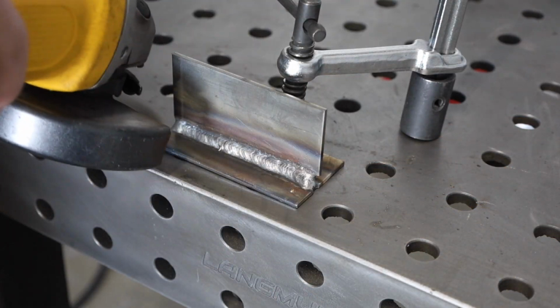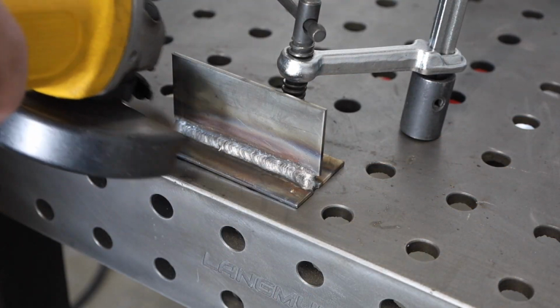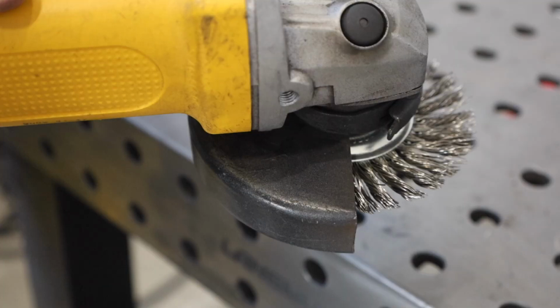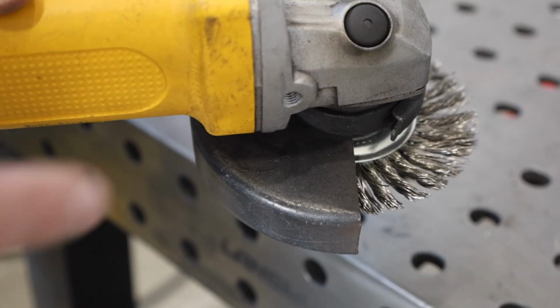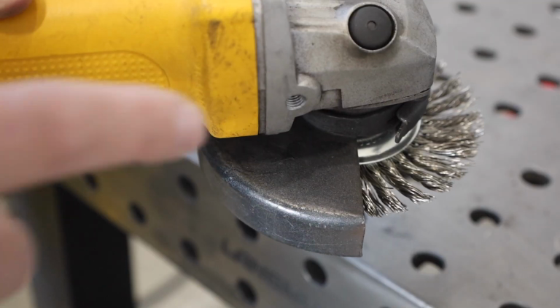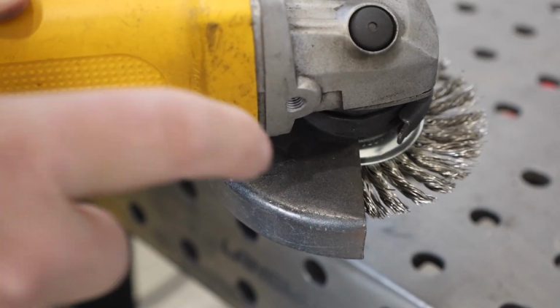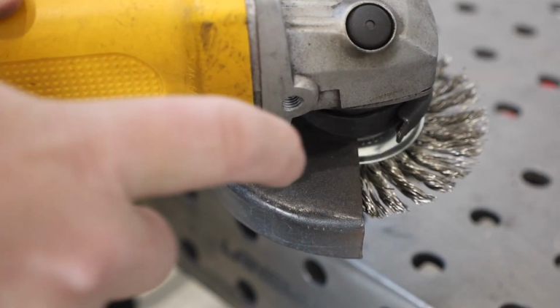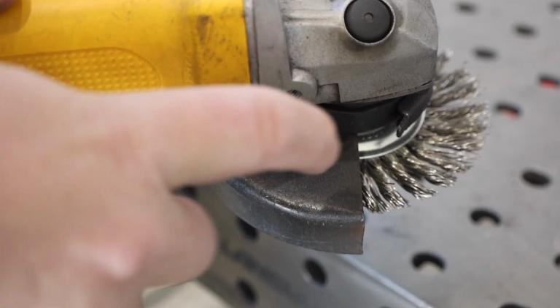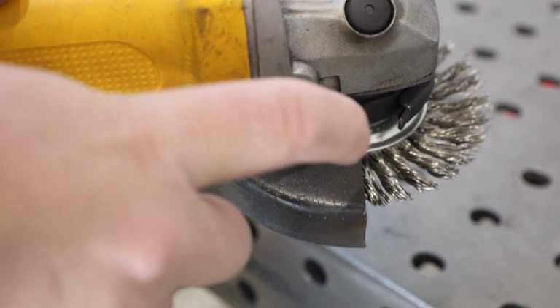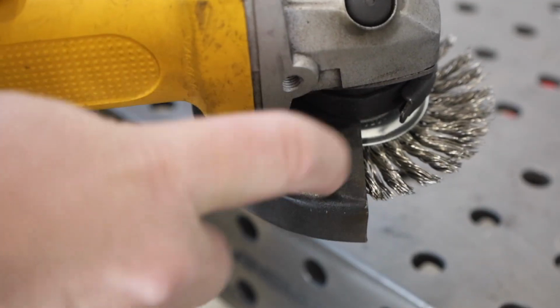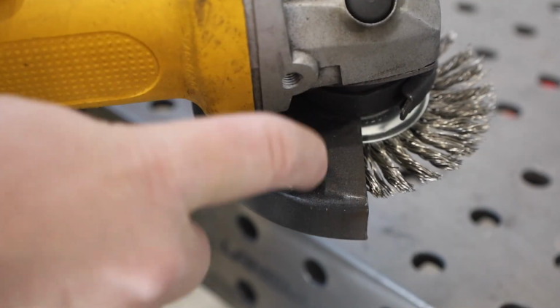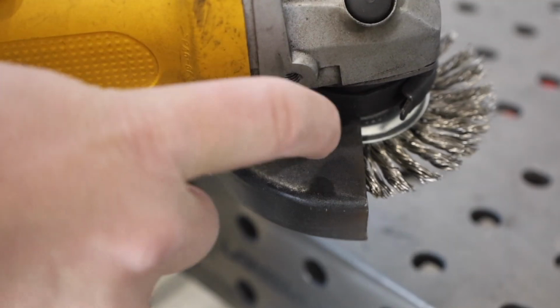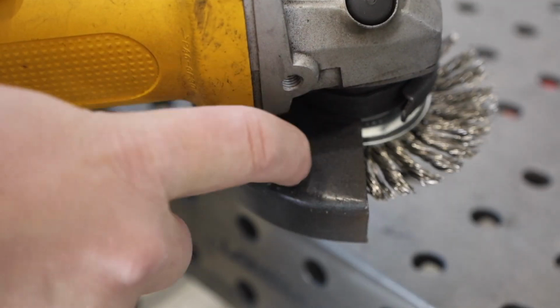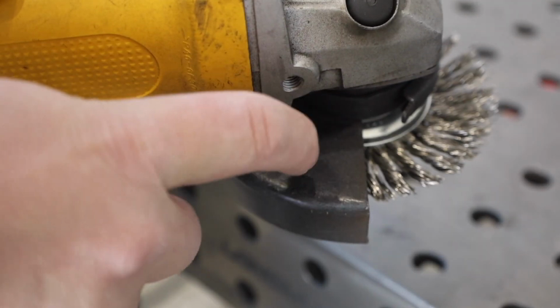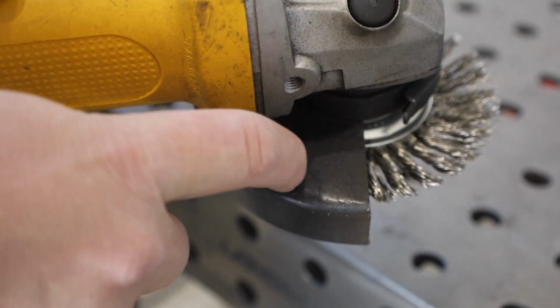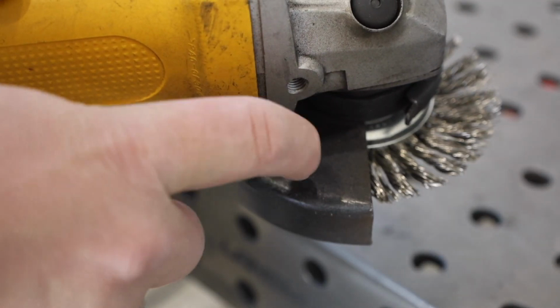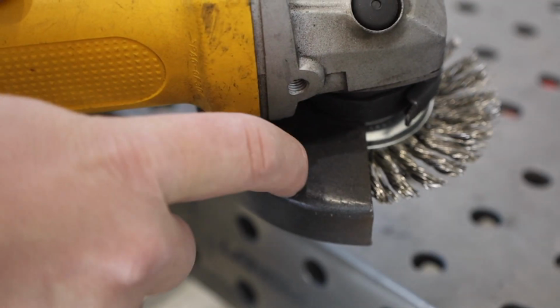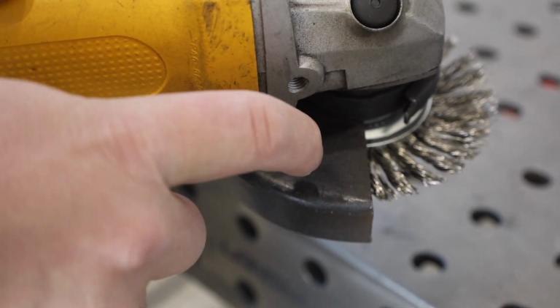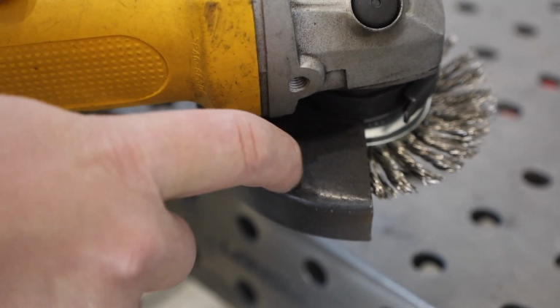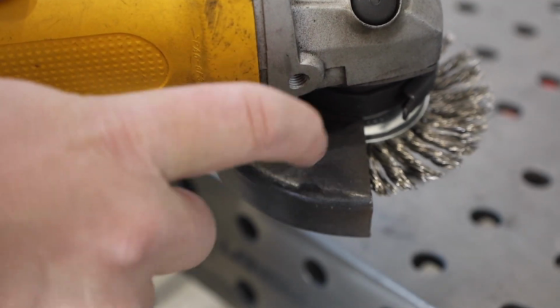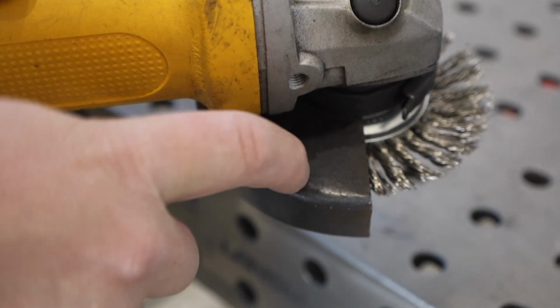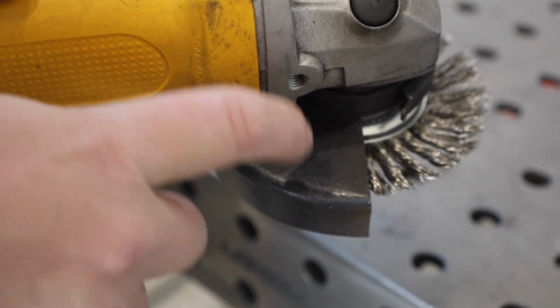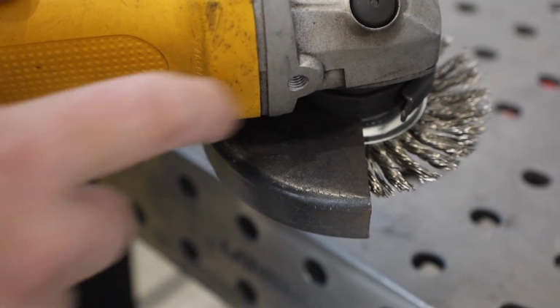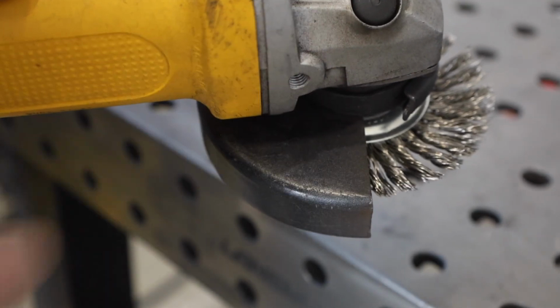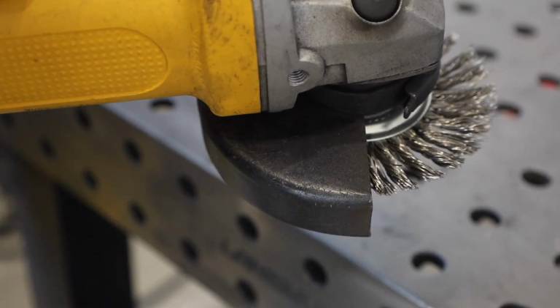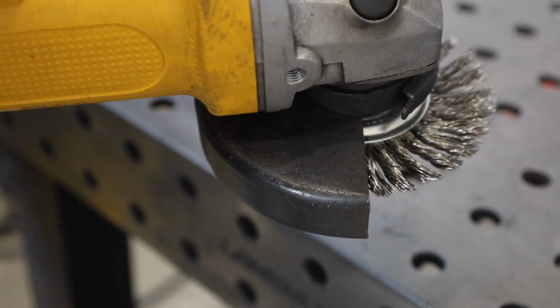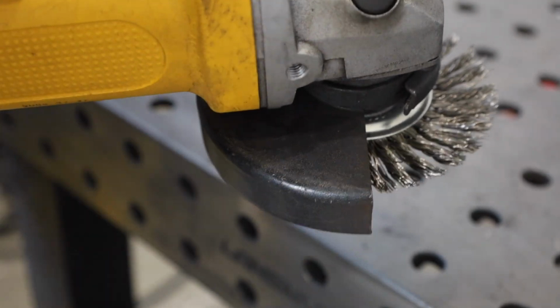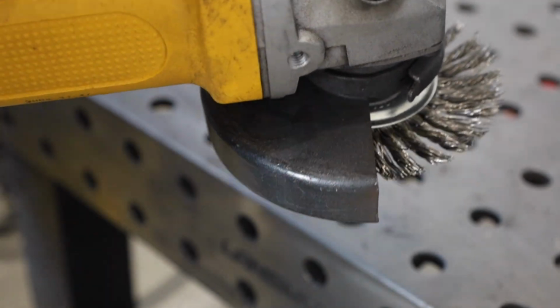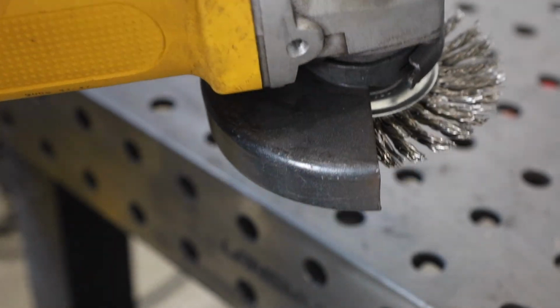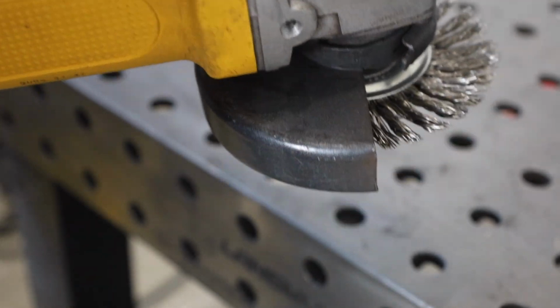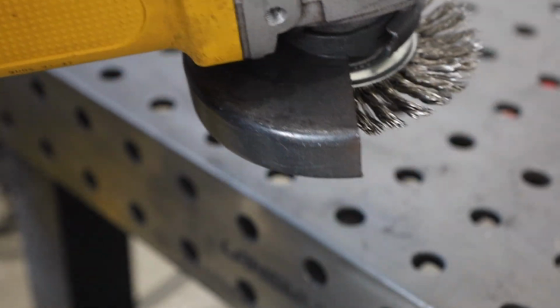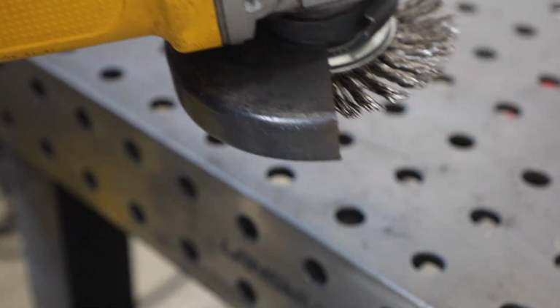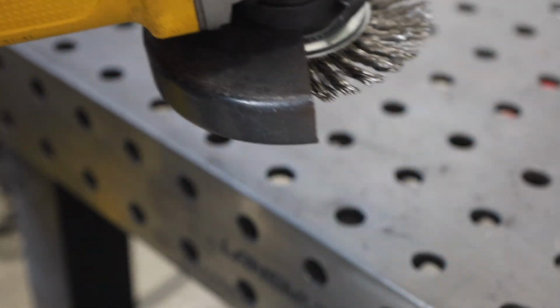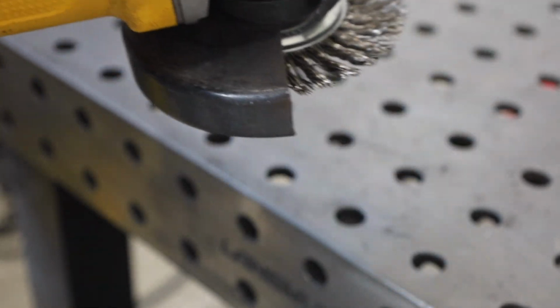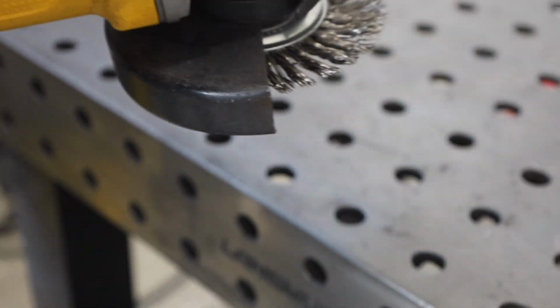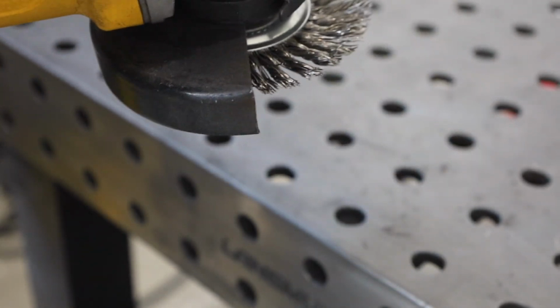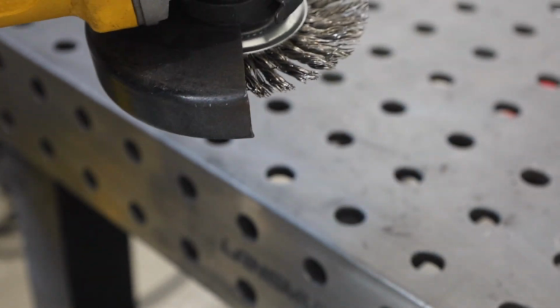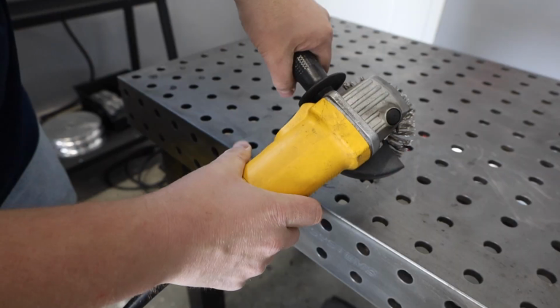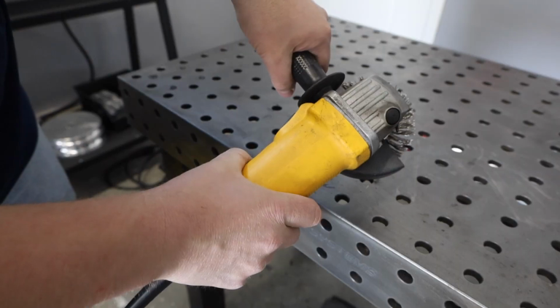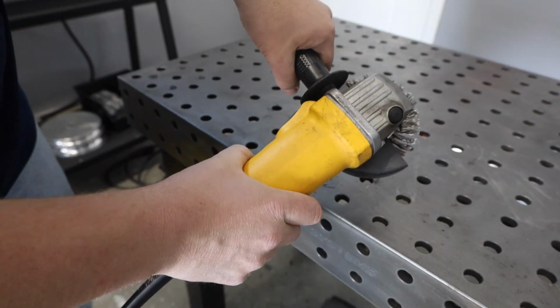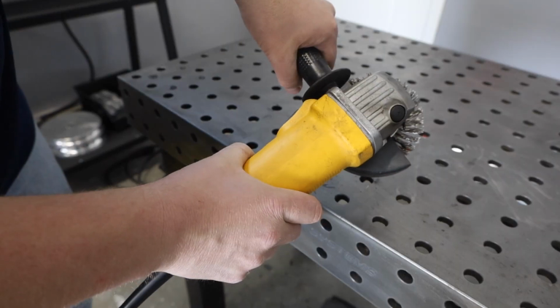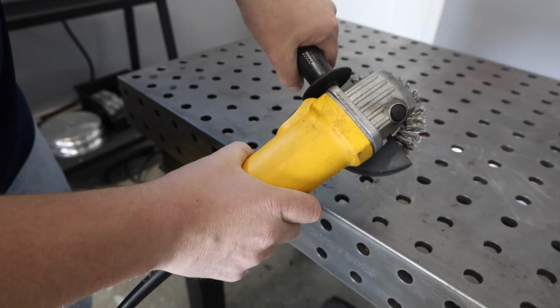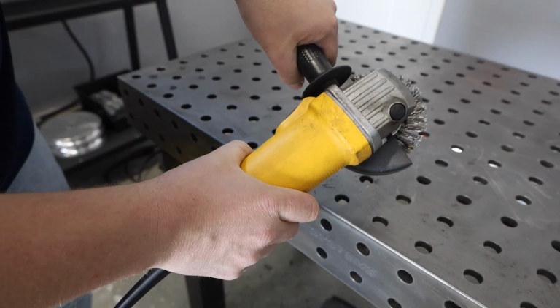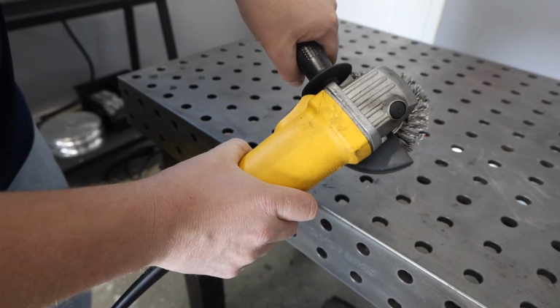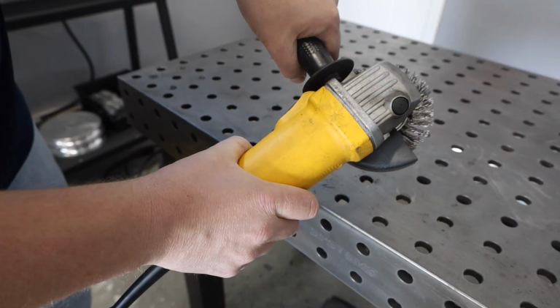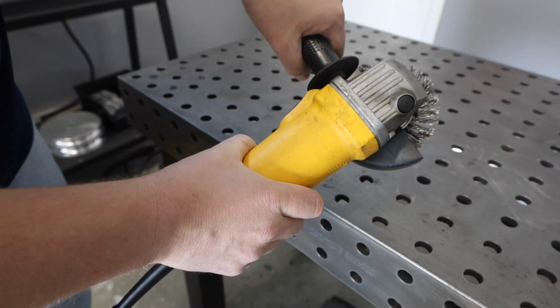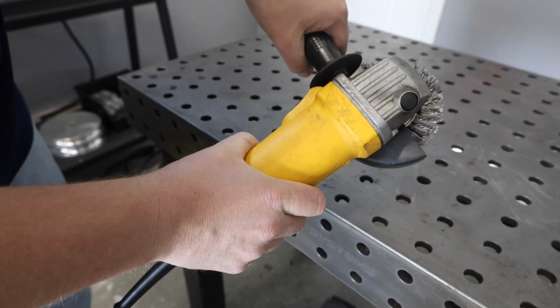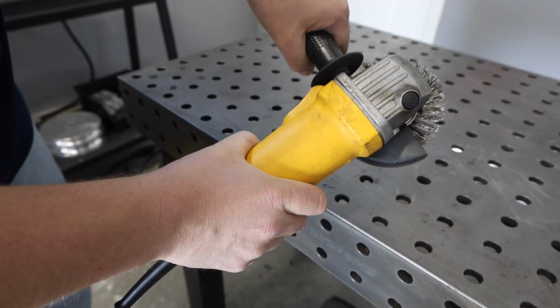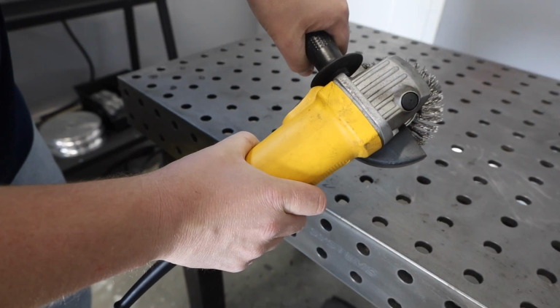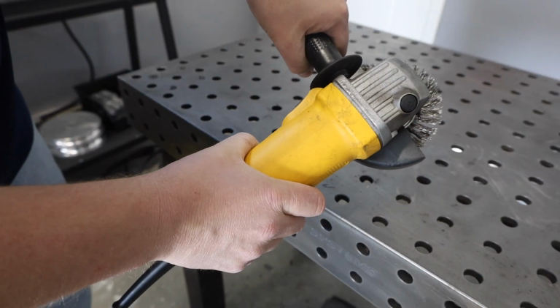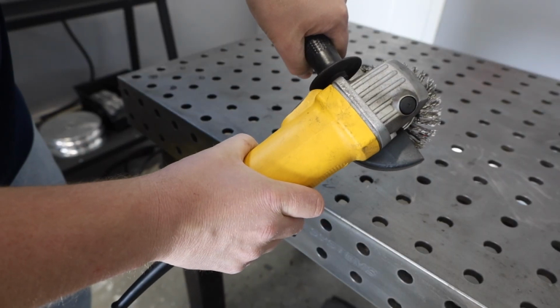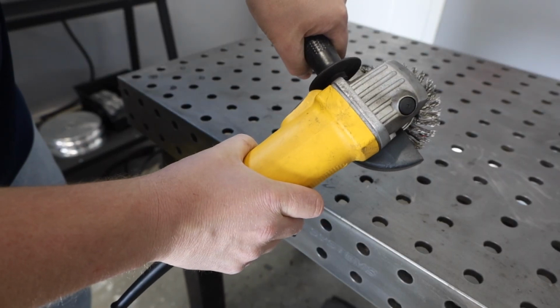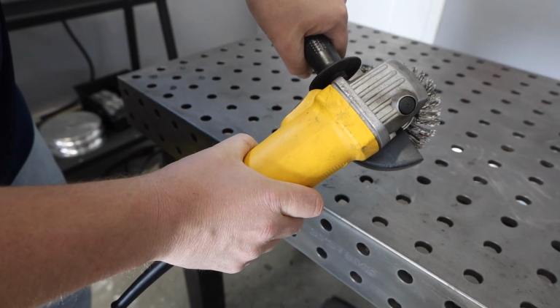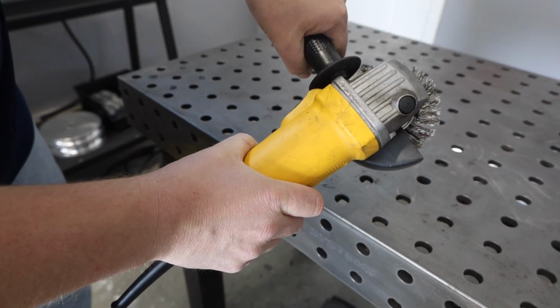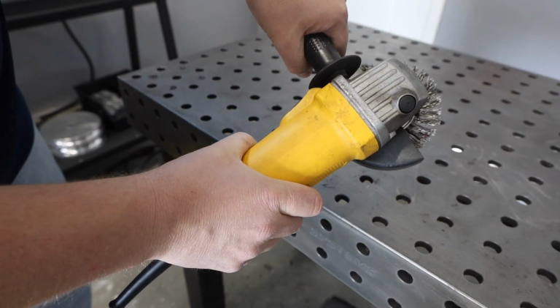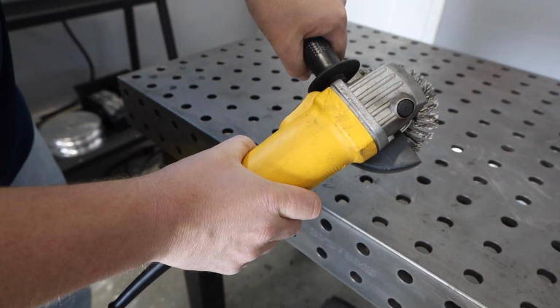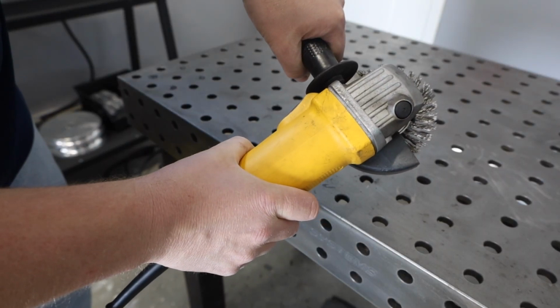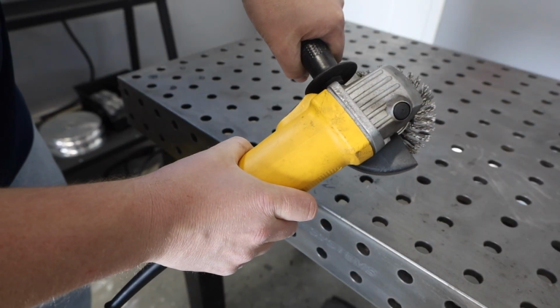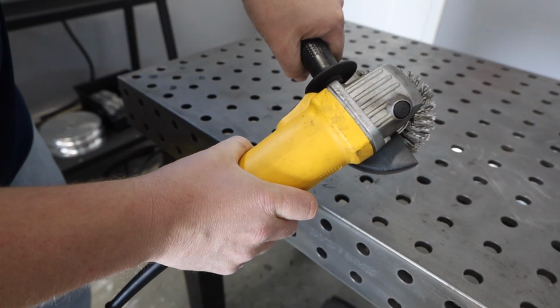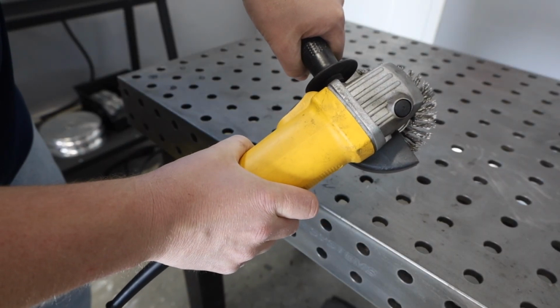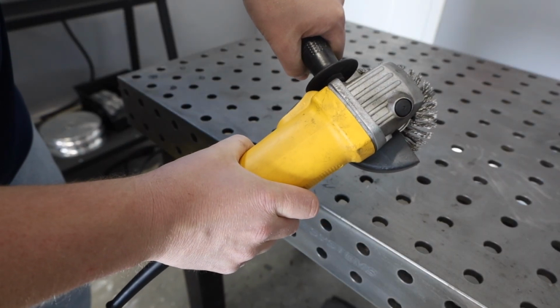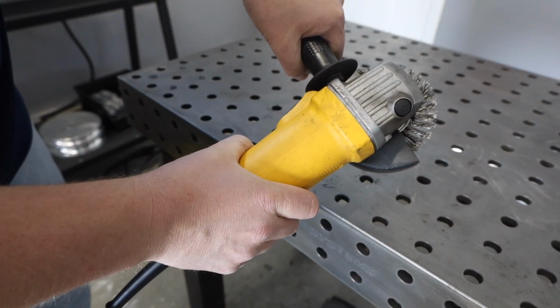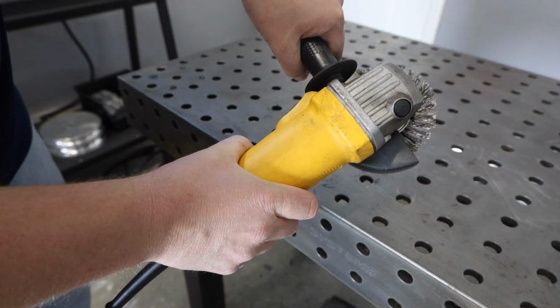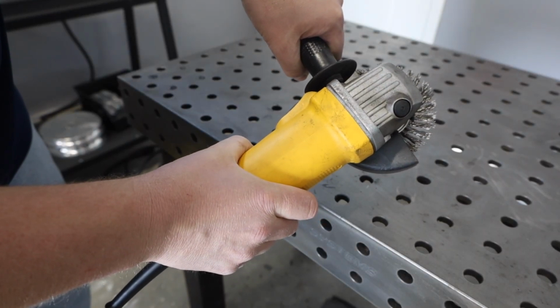Always work safely with this tool: keep the guard in place, maintain a good grip on the tool, and follow all other safety rules.